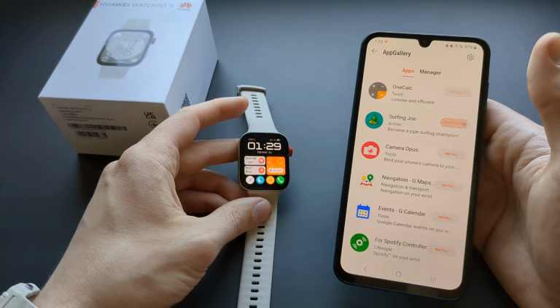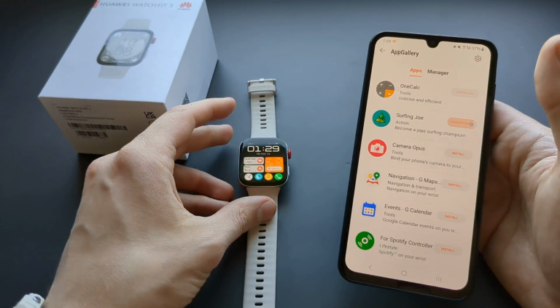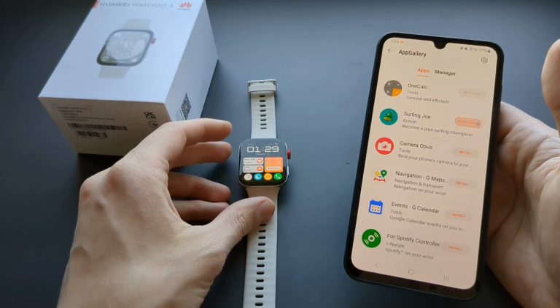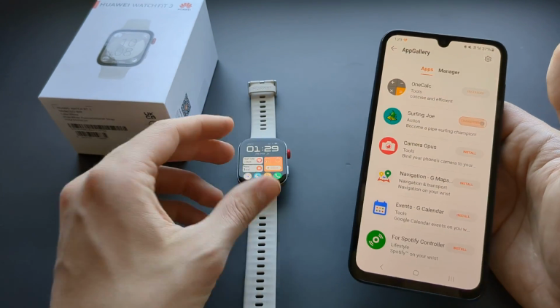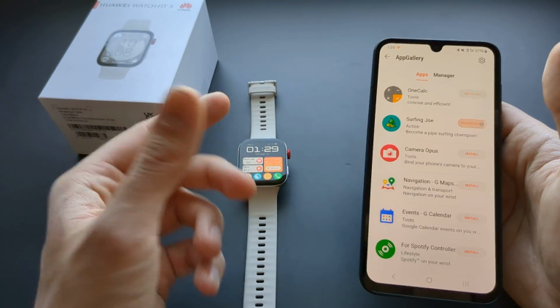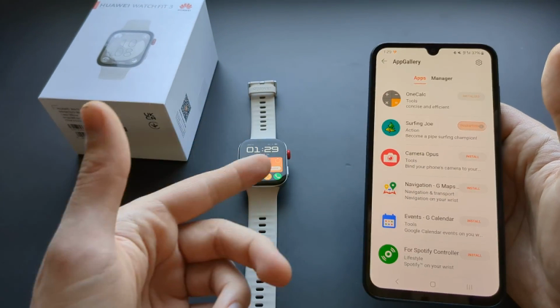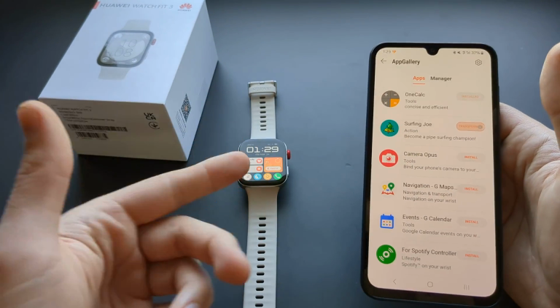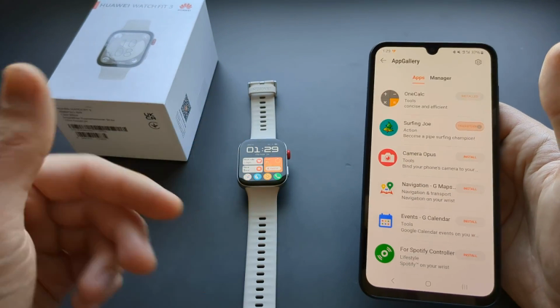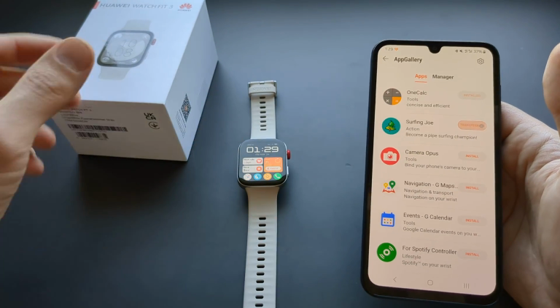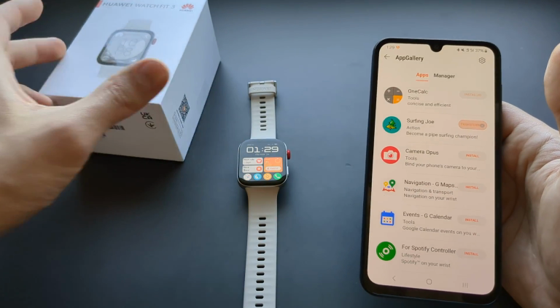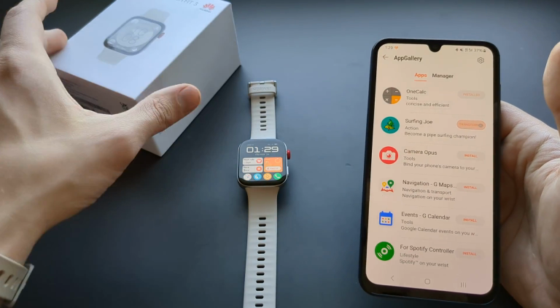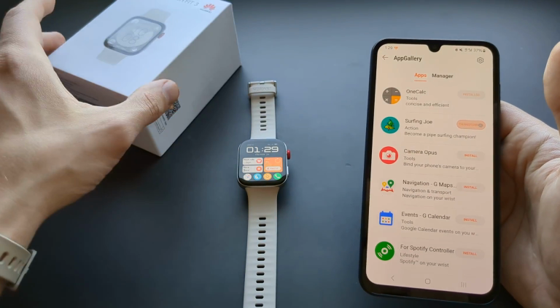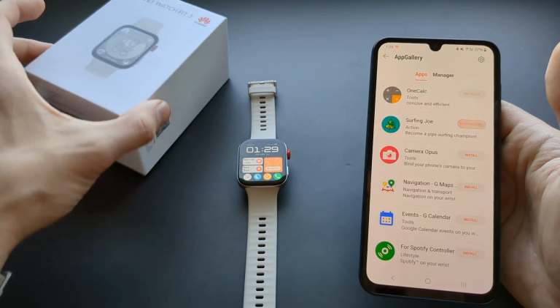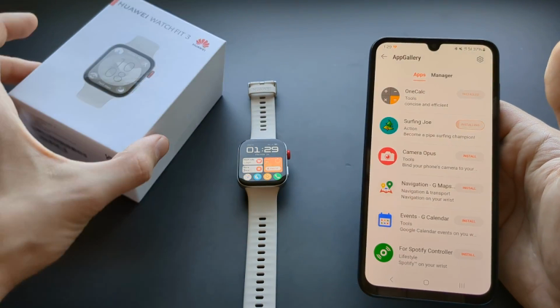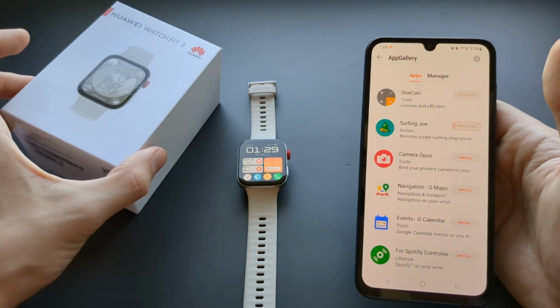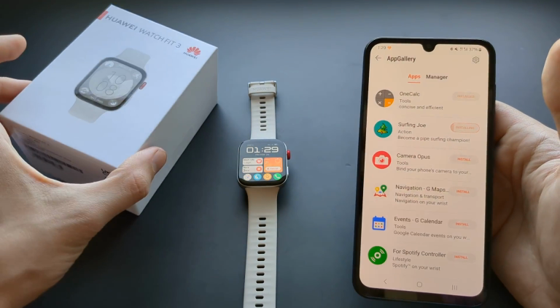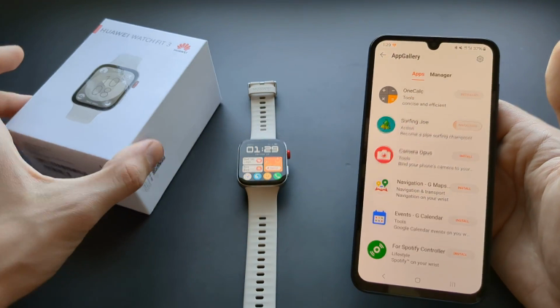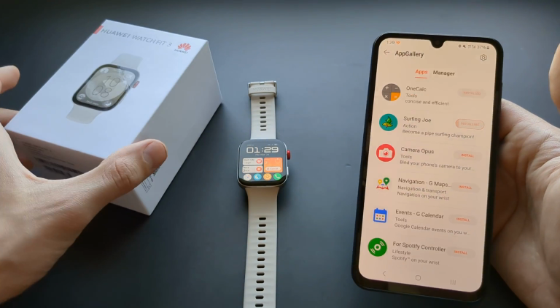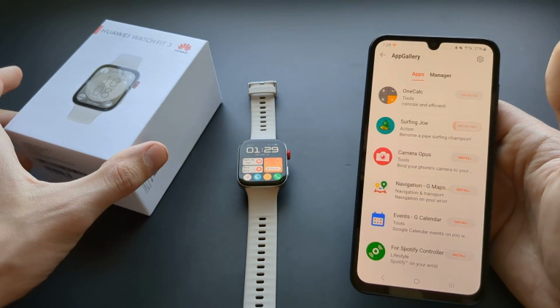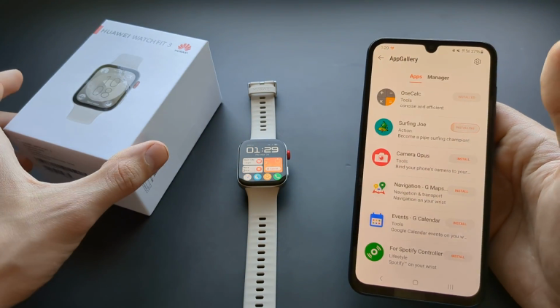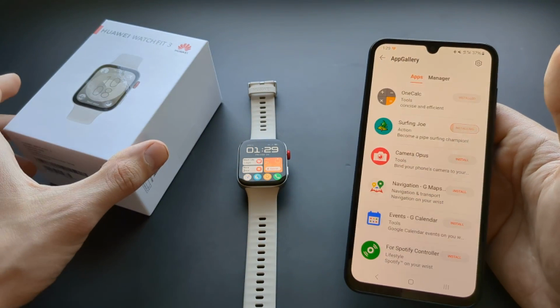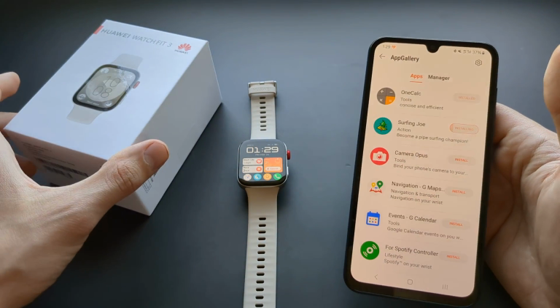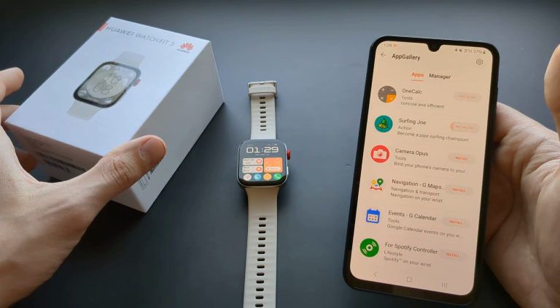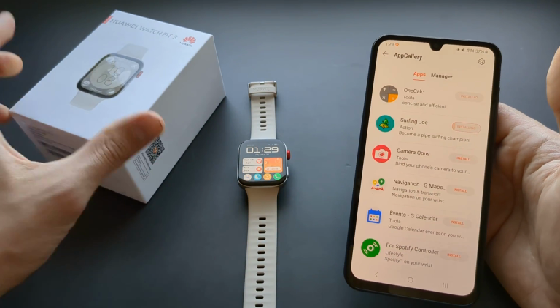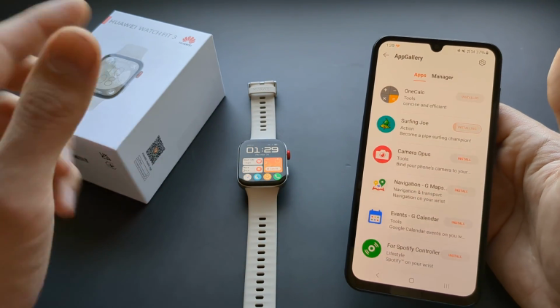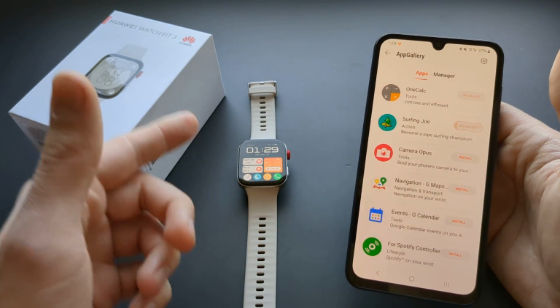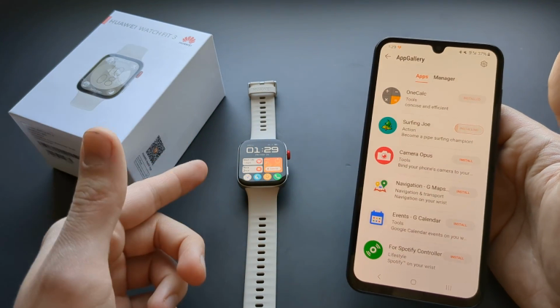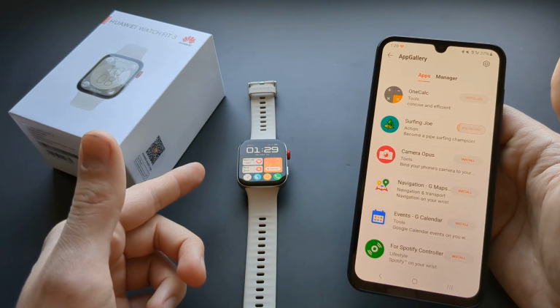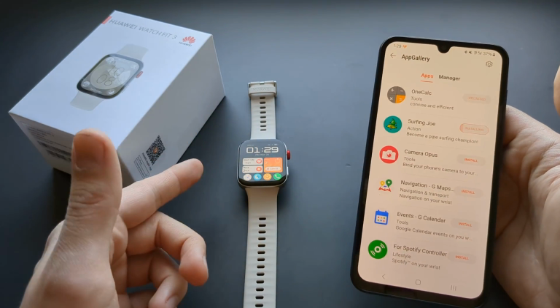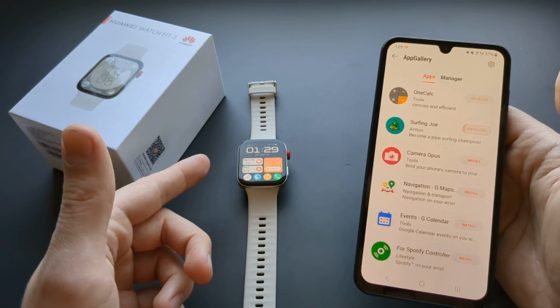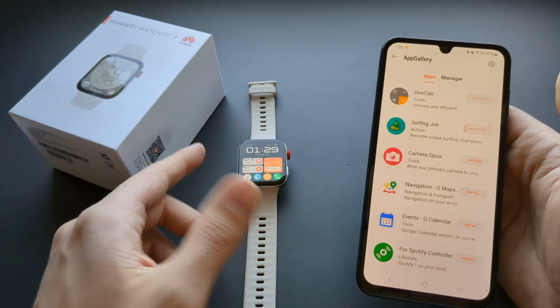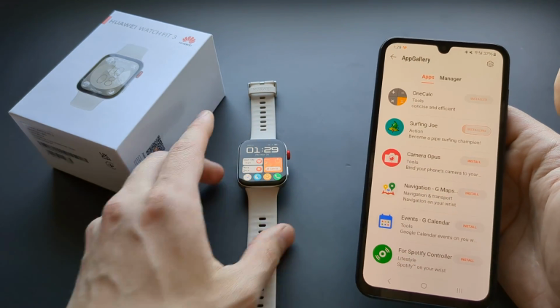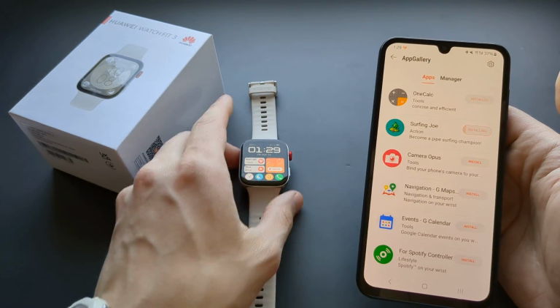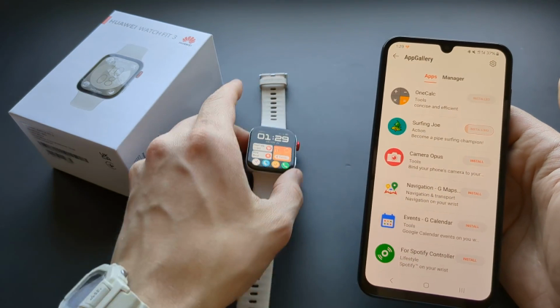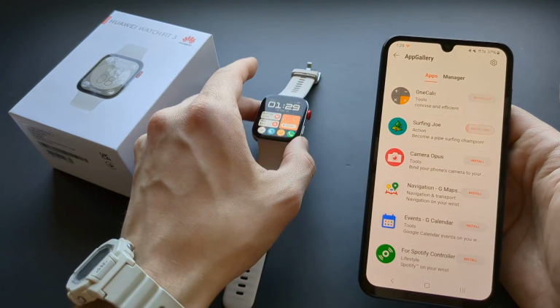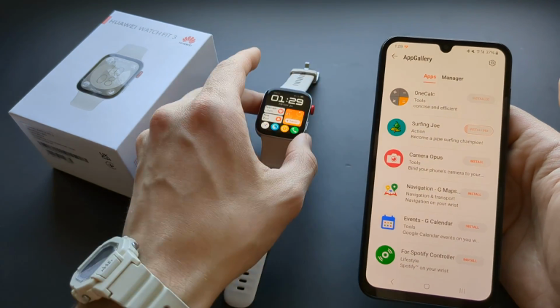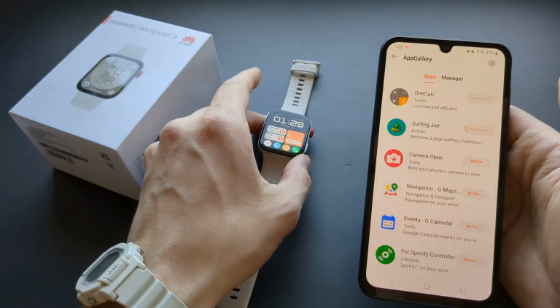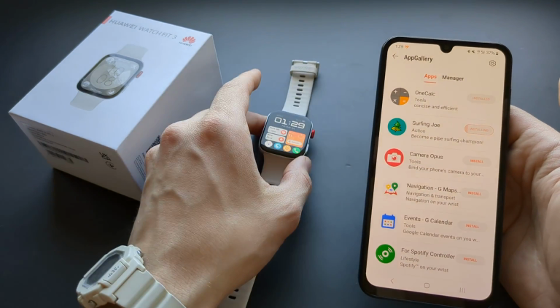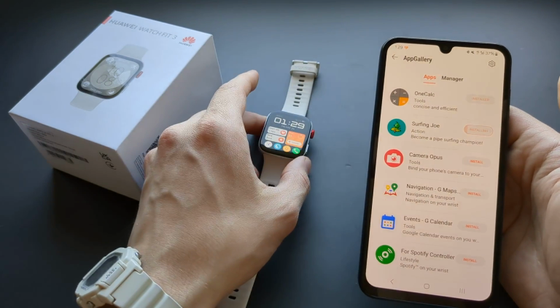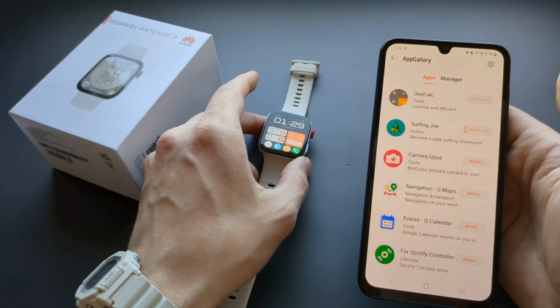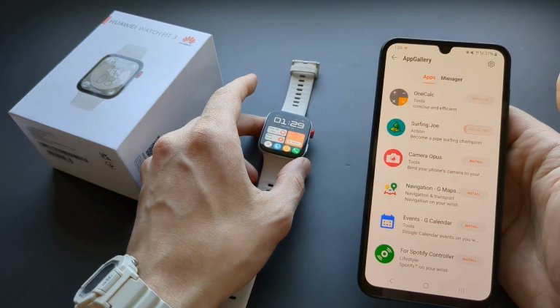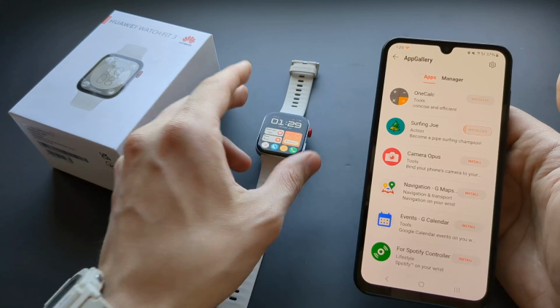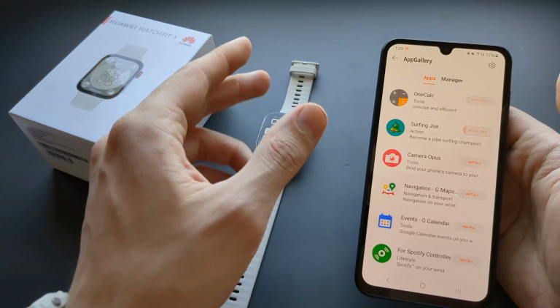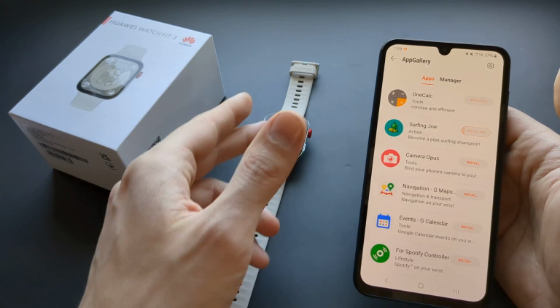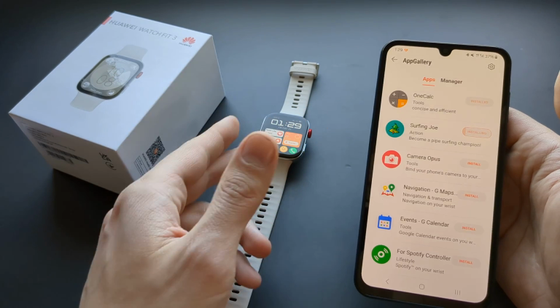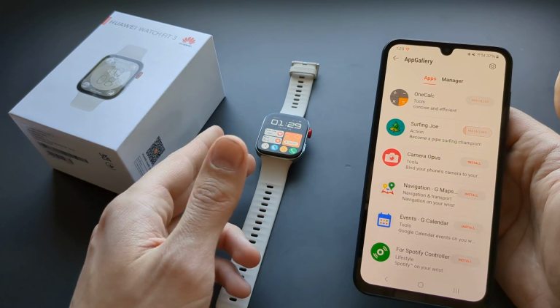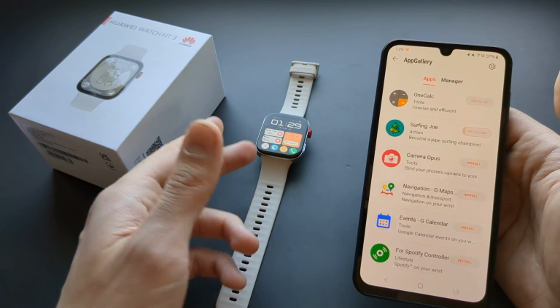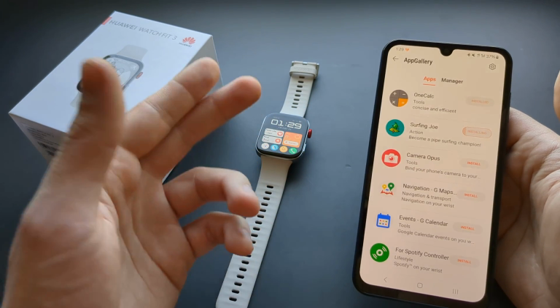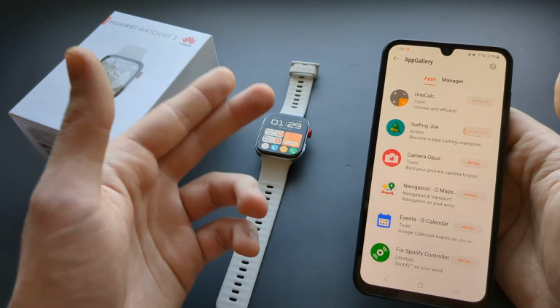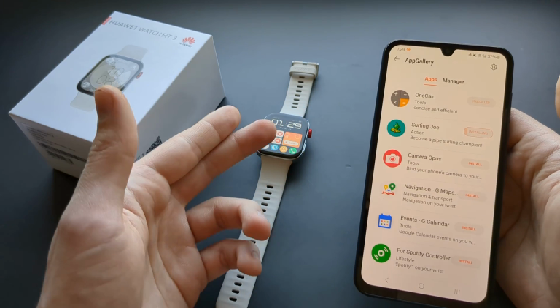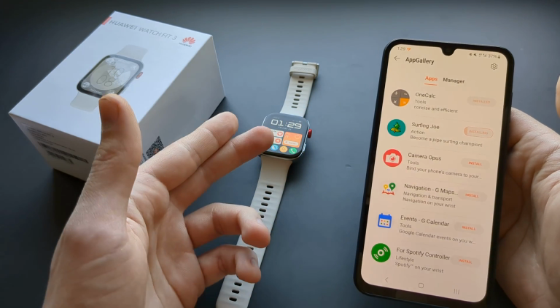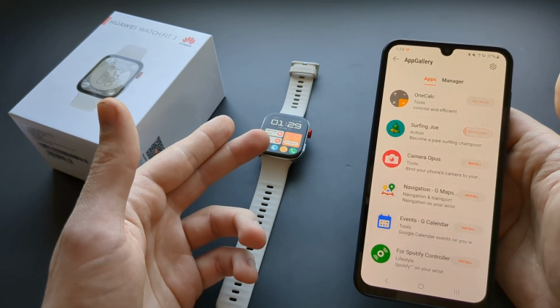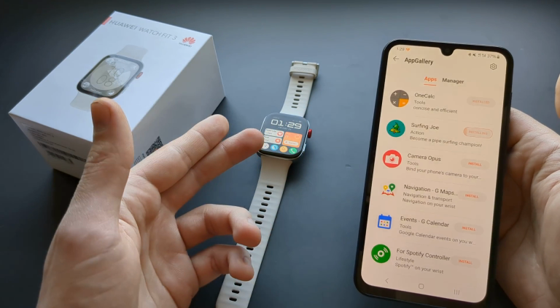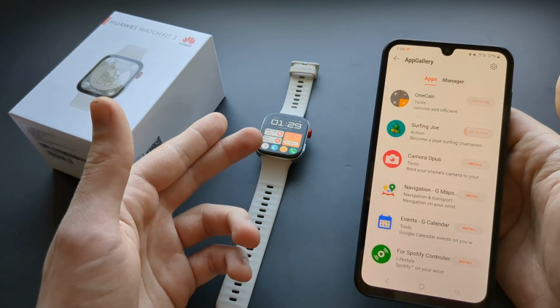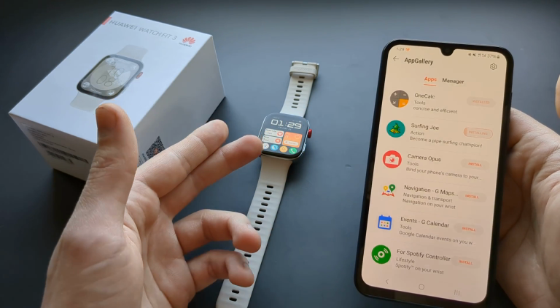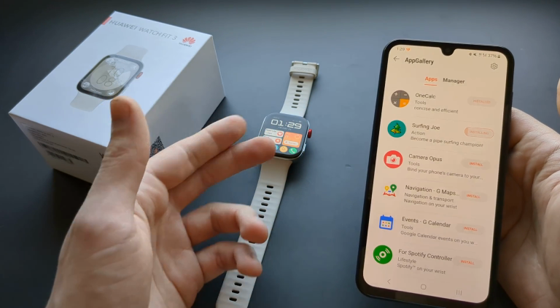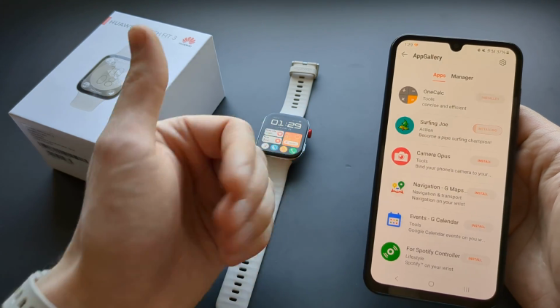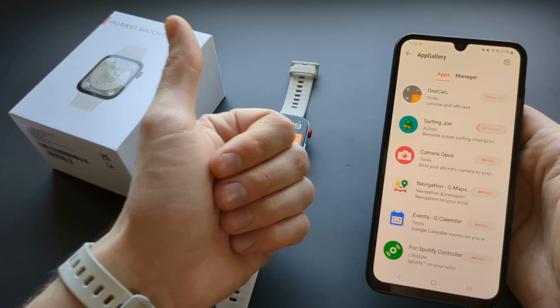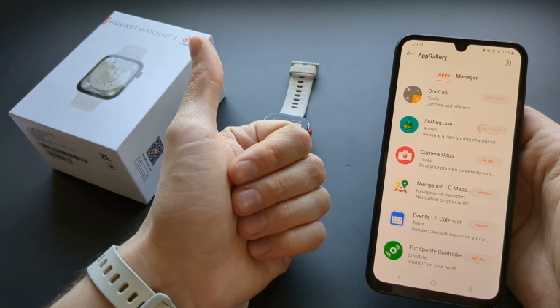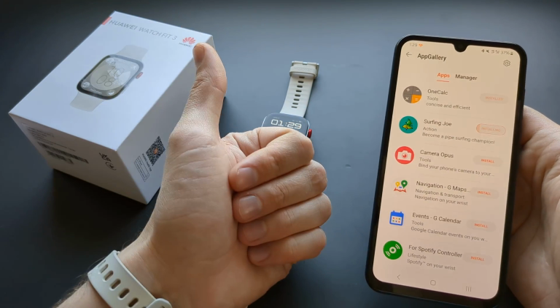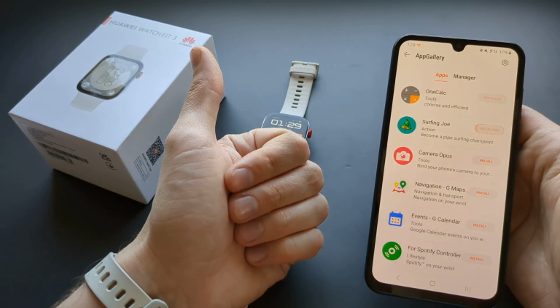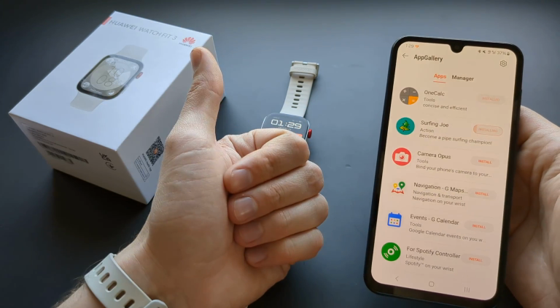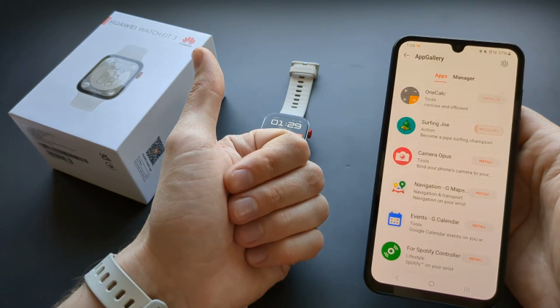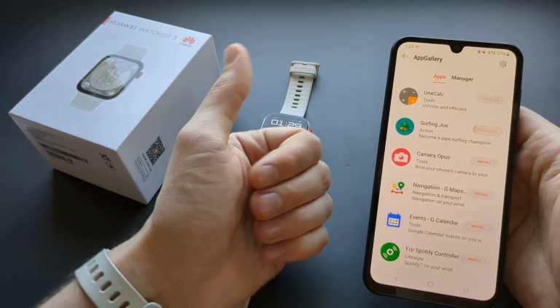This is how you install apps on this watch. If you want to see more videos about this watch, make sure to subscribe because I have plenty more coming. See you.